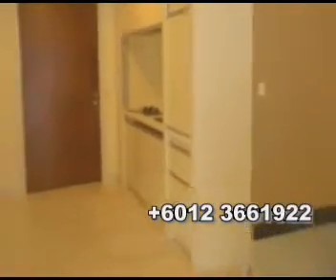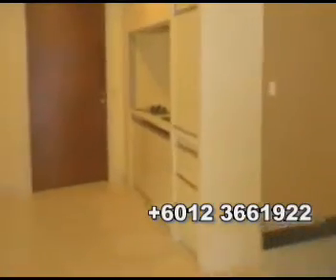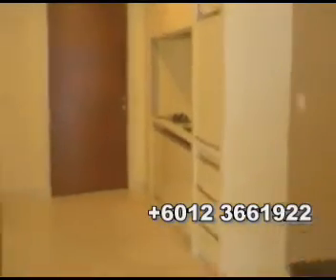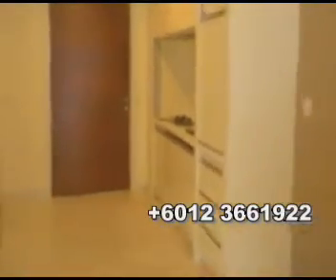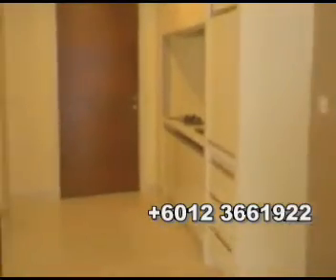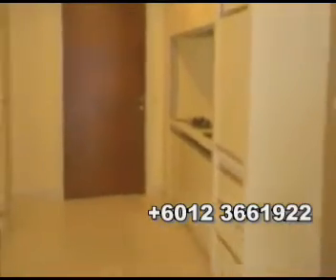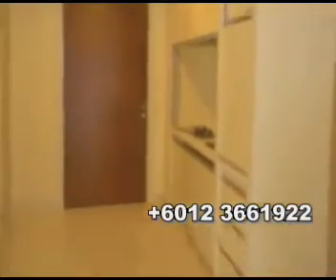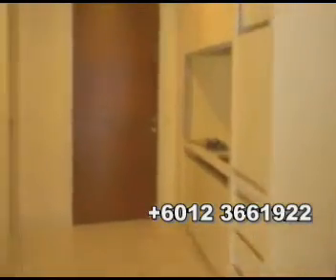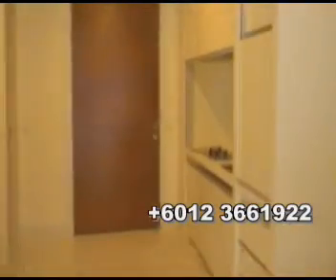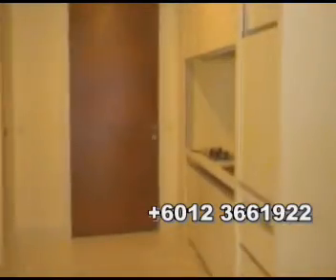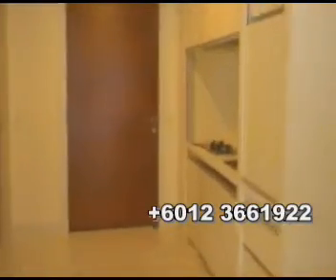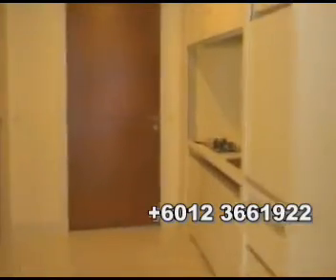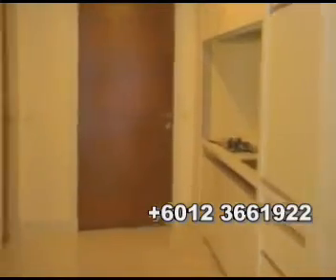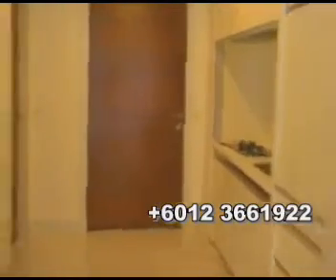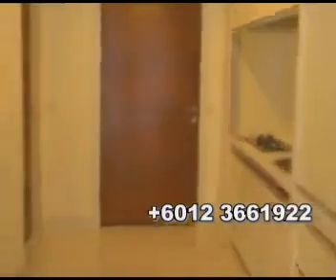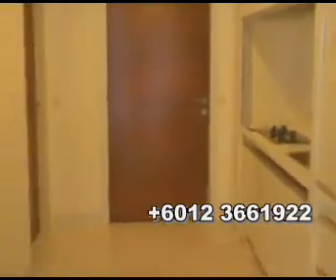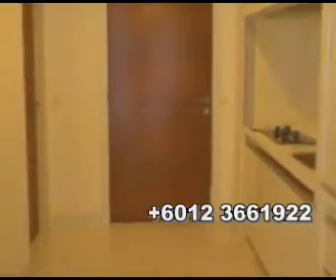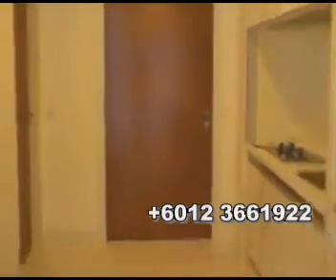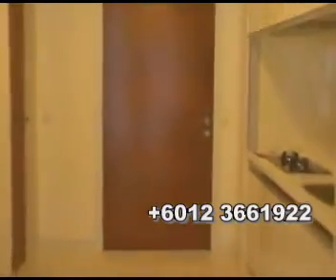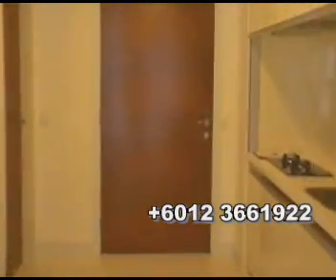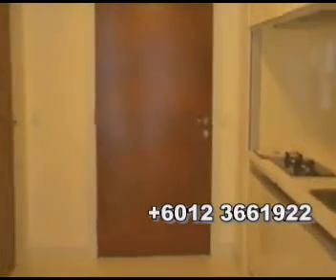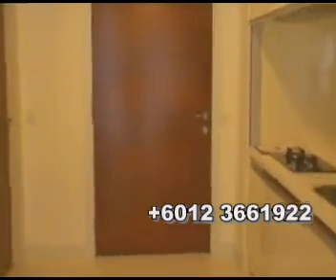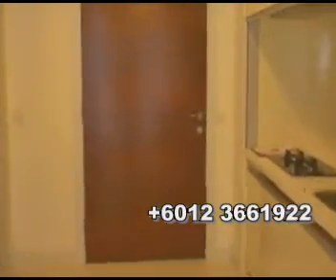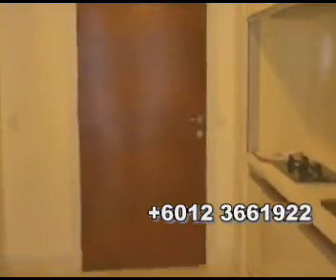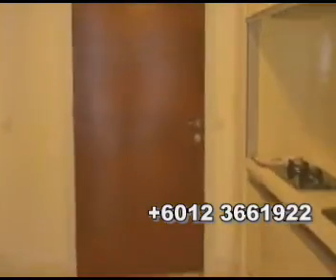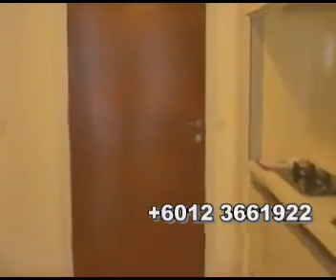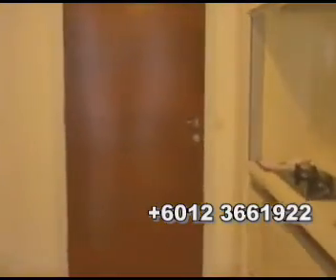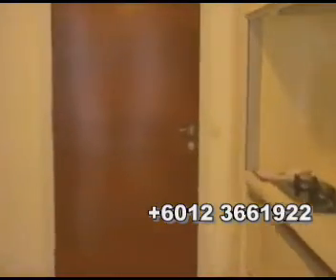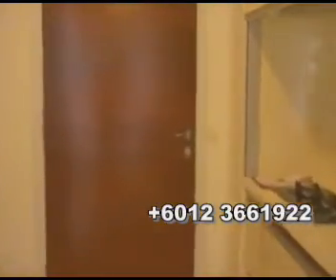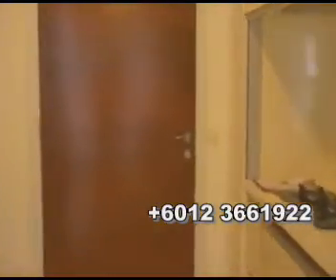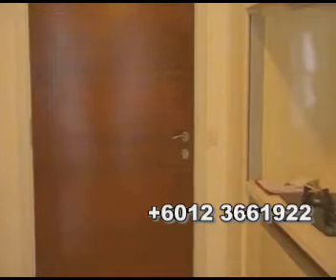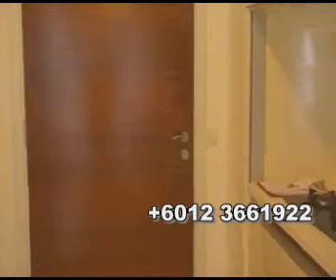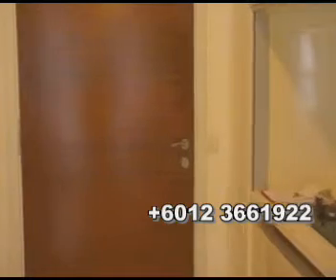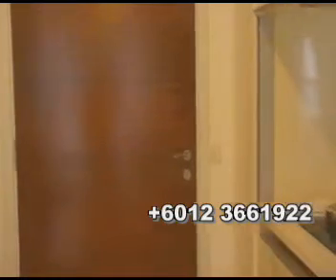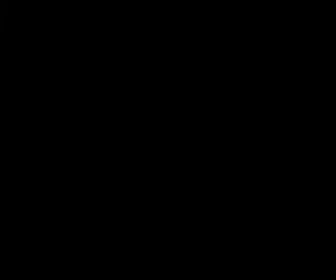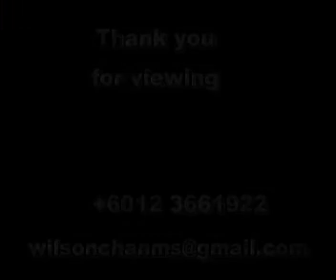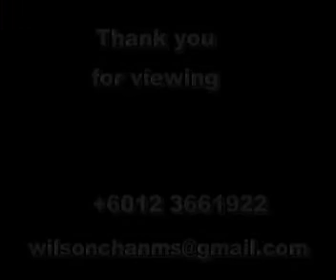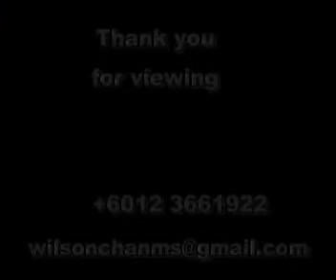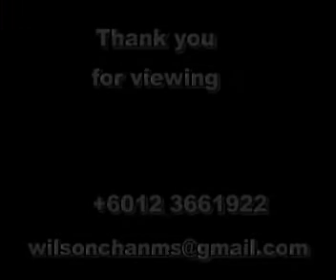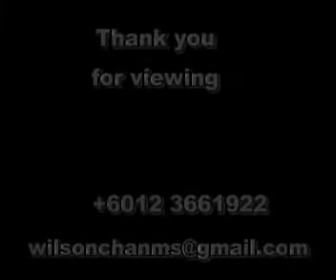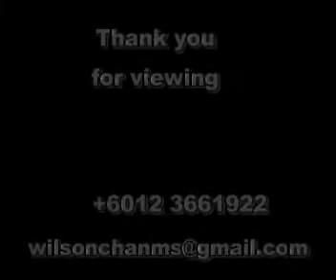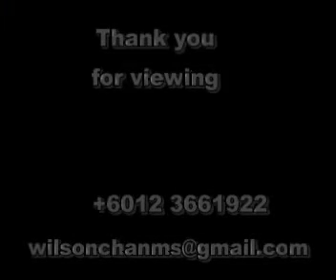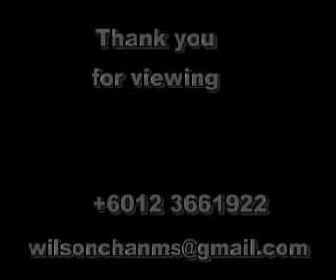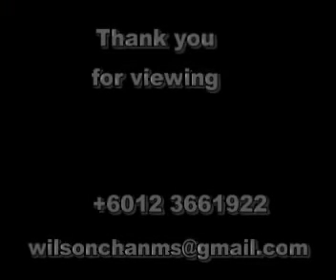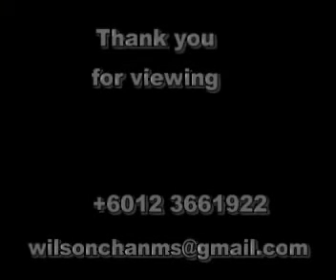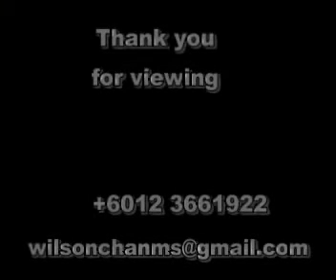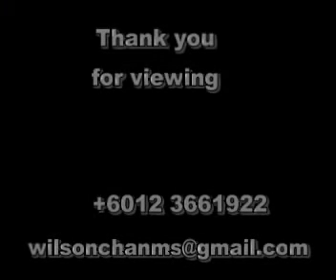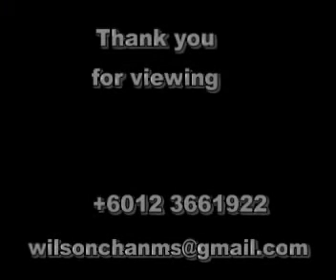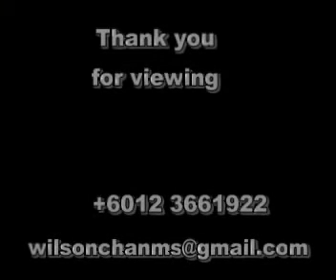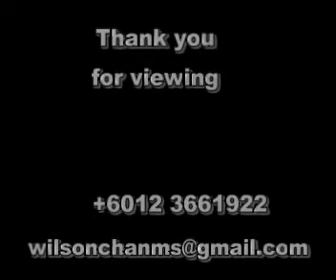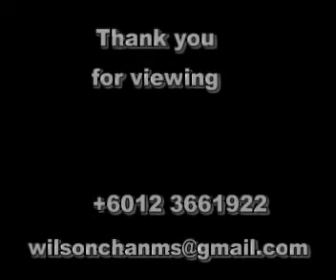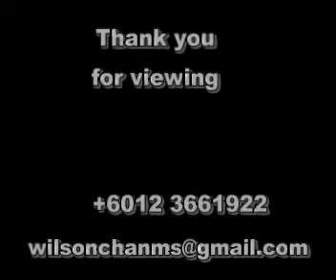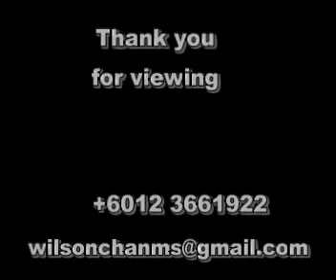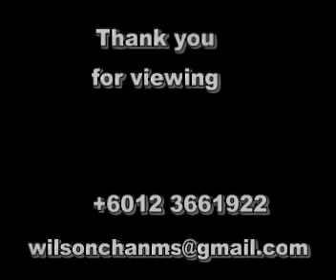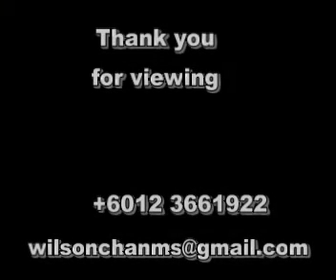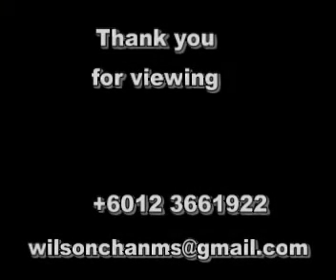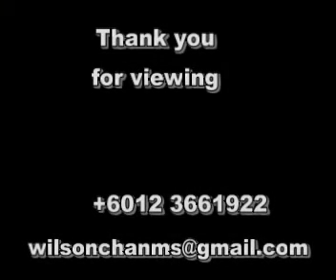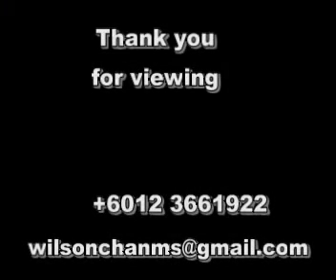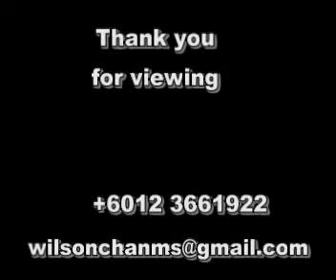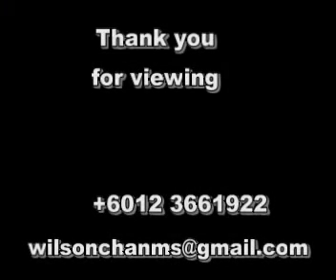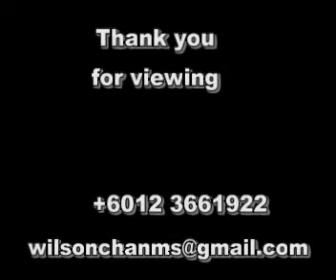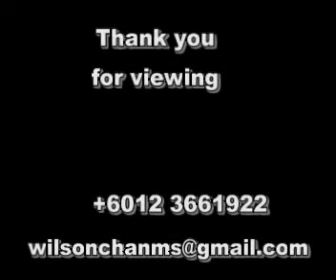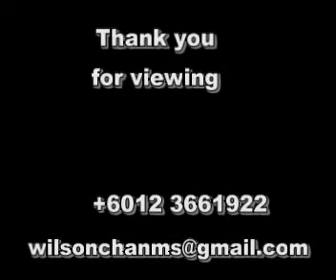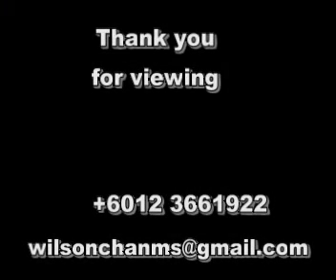Thank you so much for your time. Just call the number below.